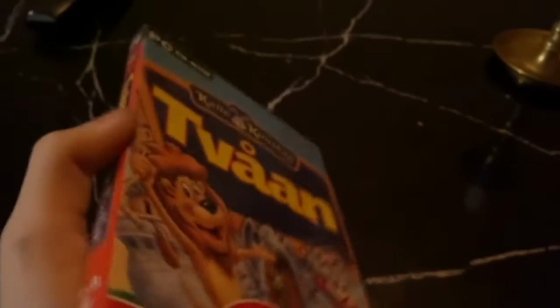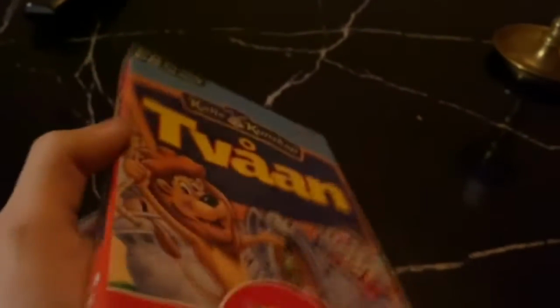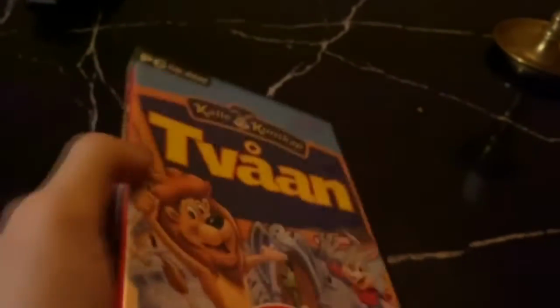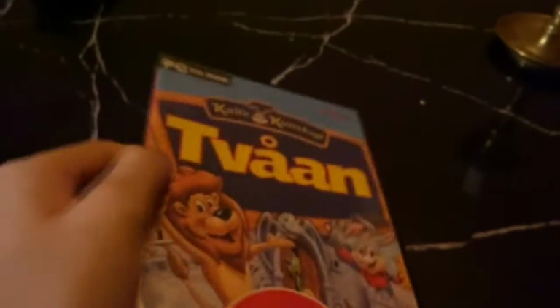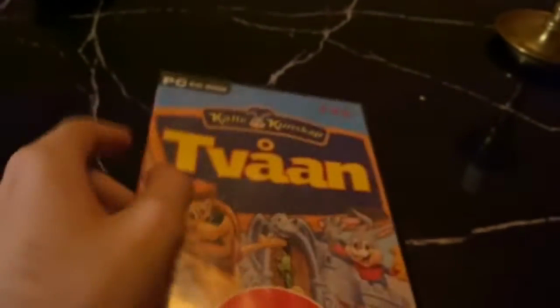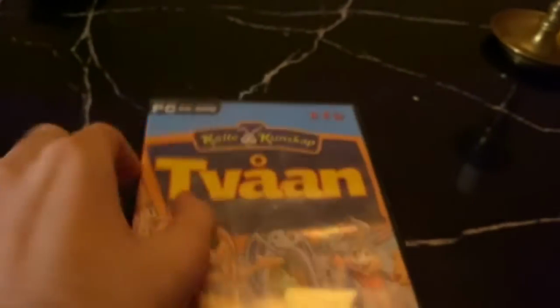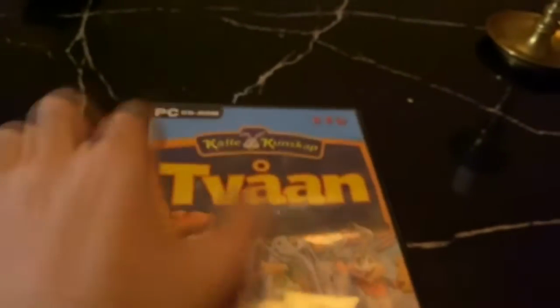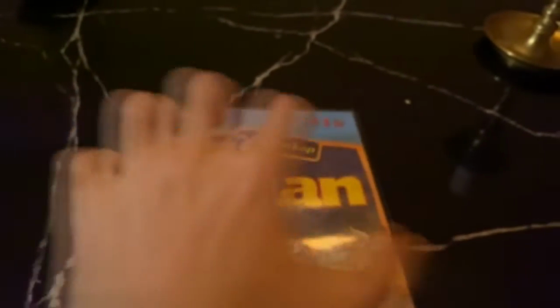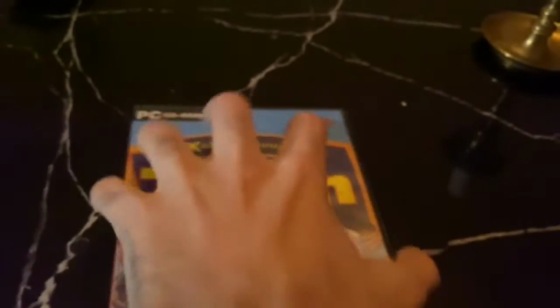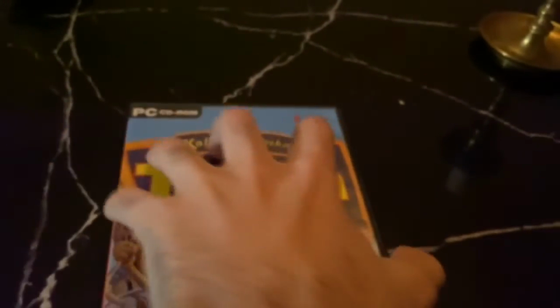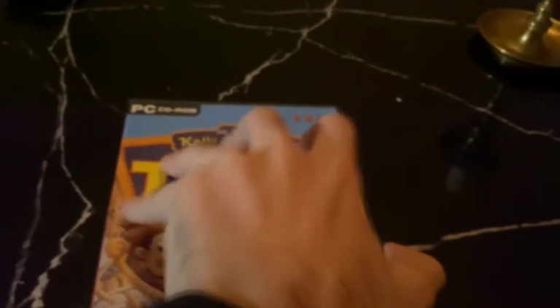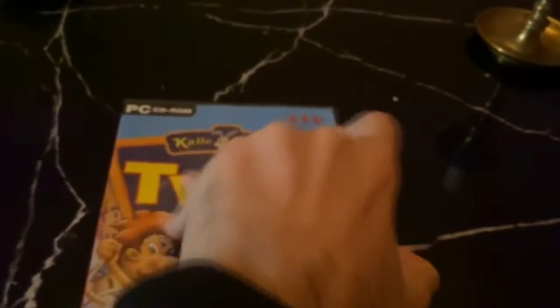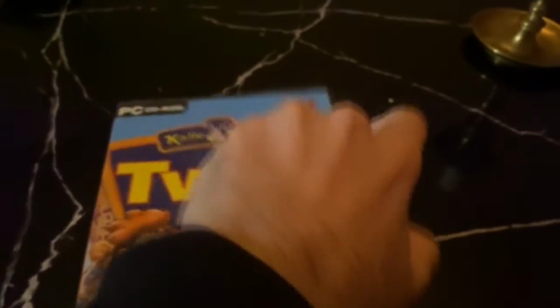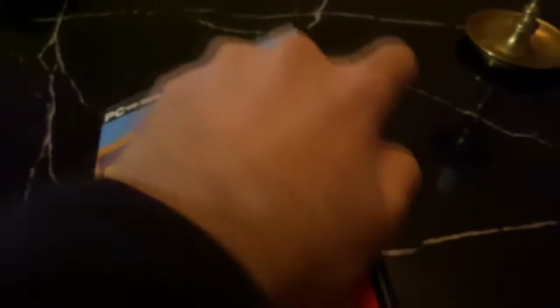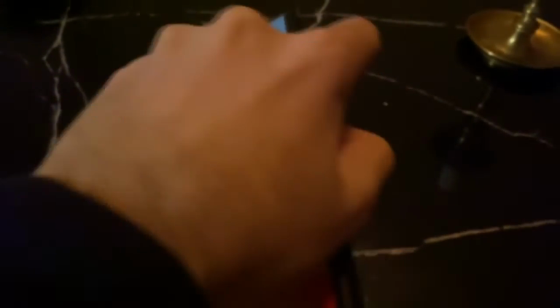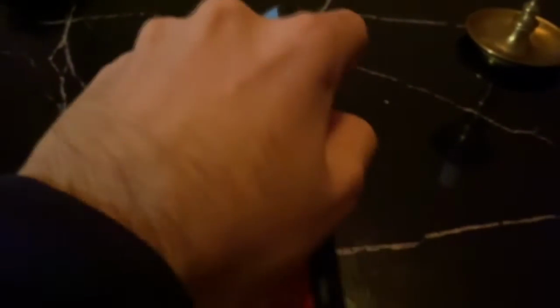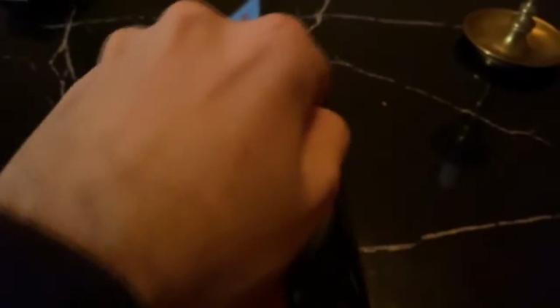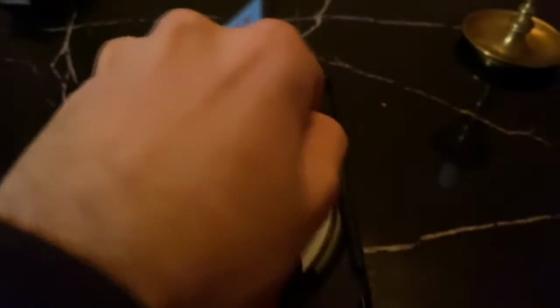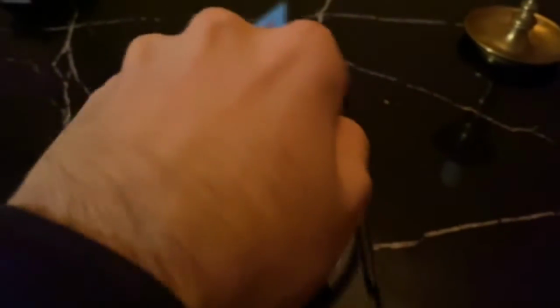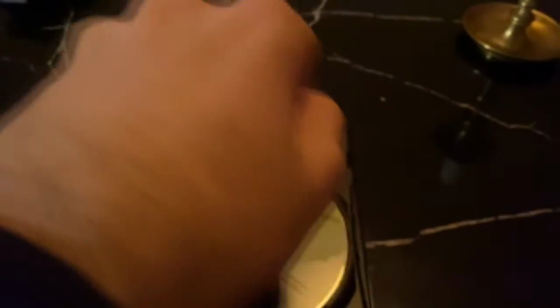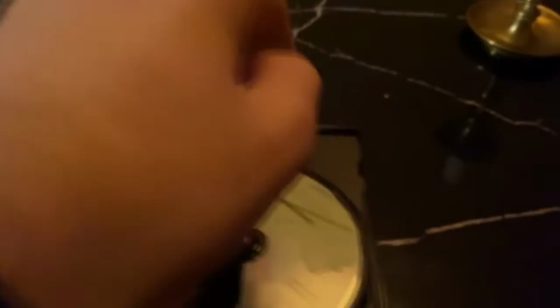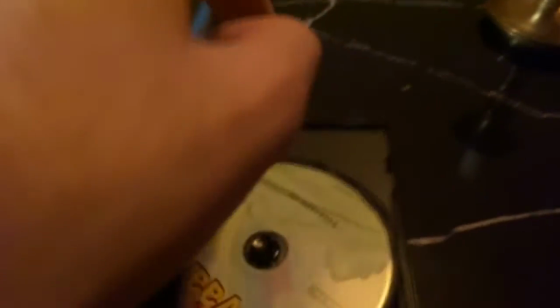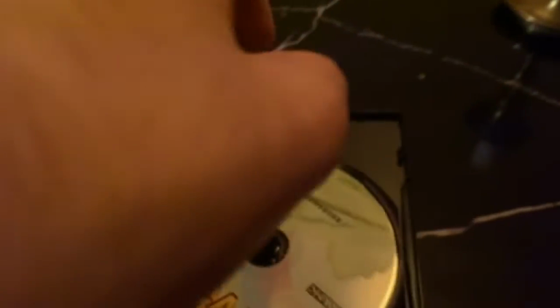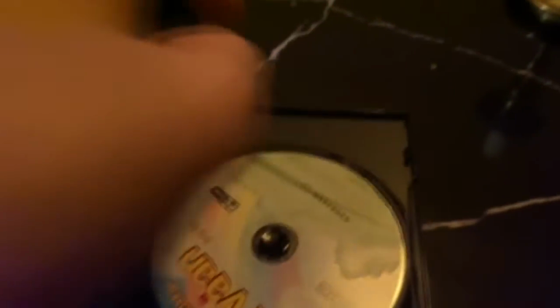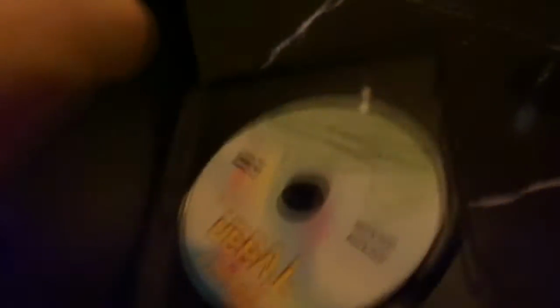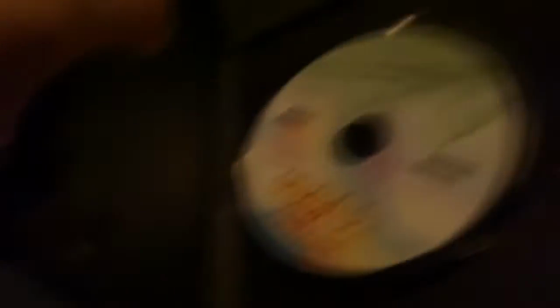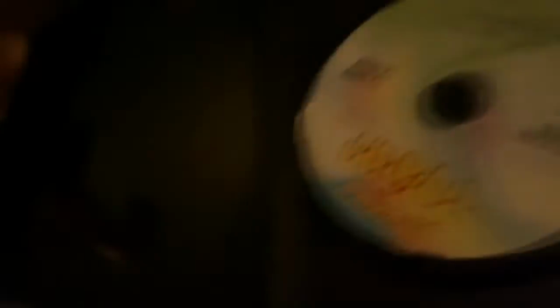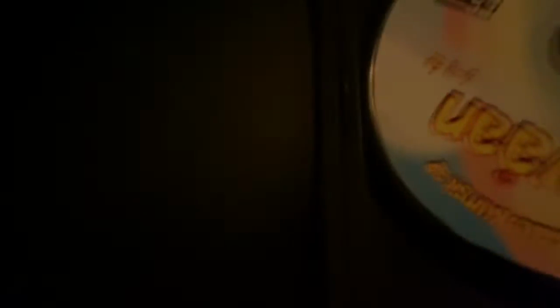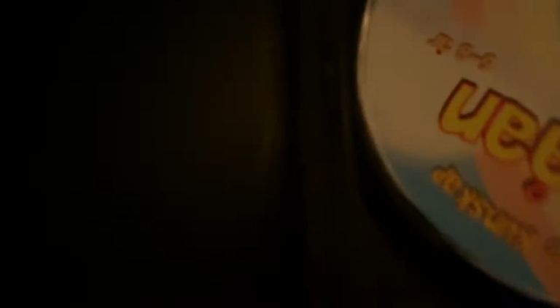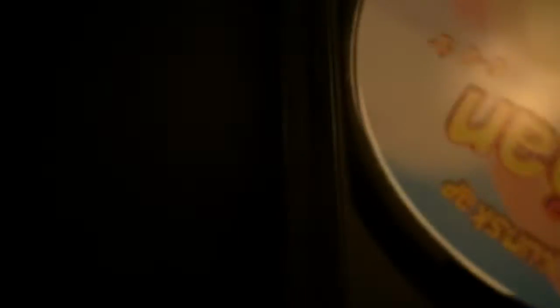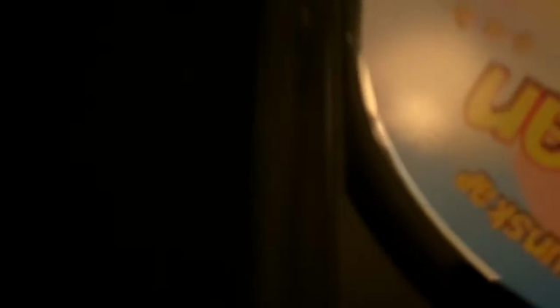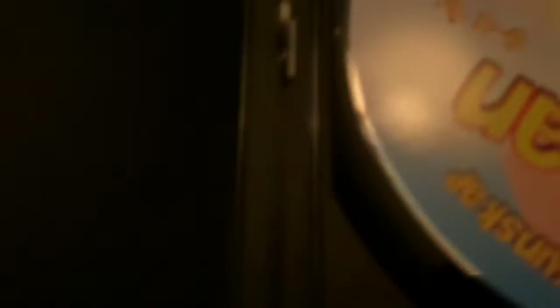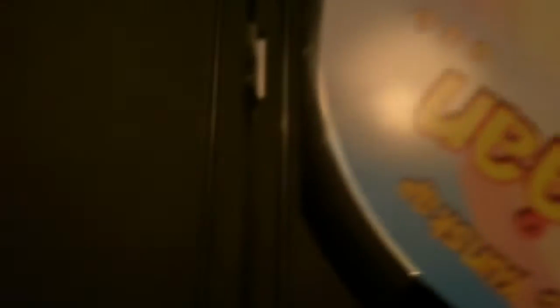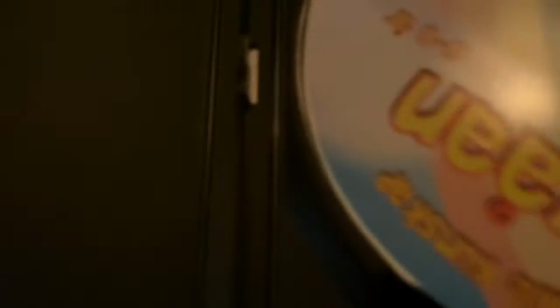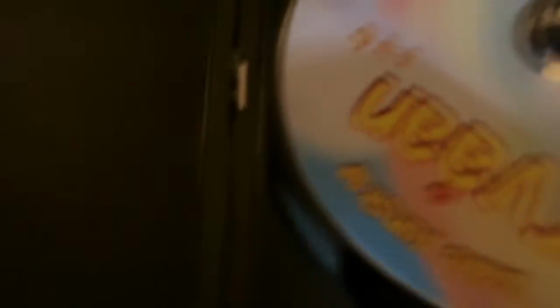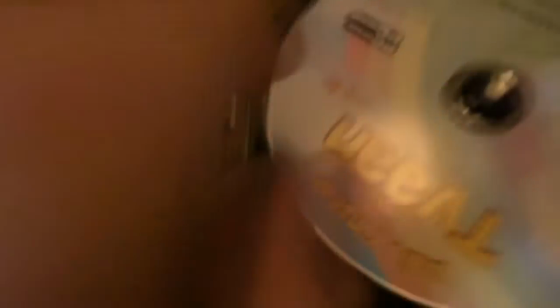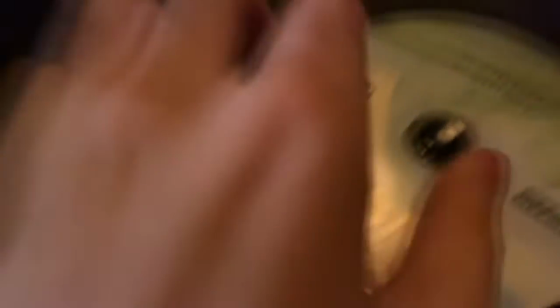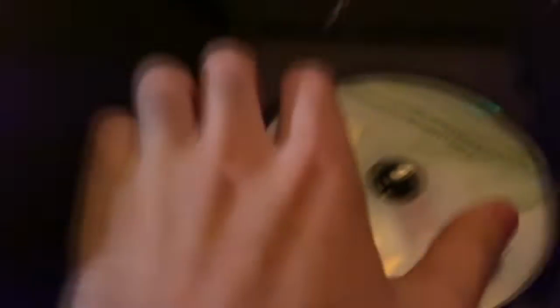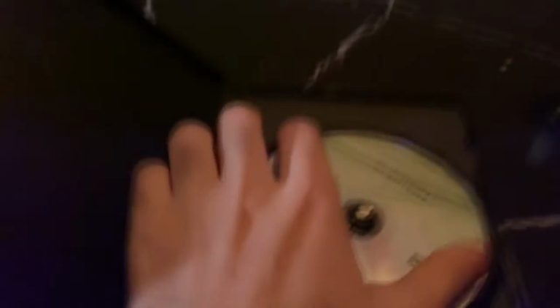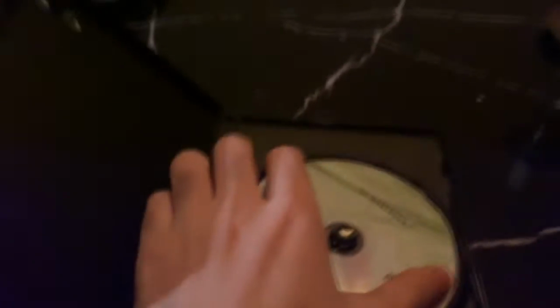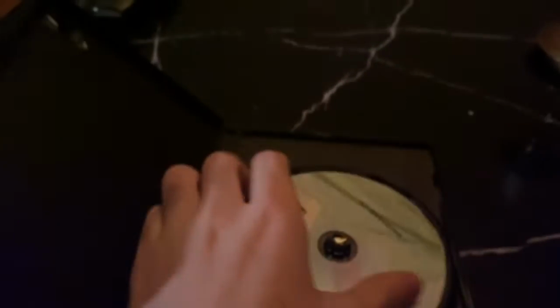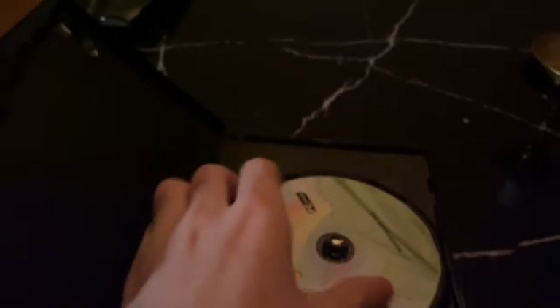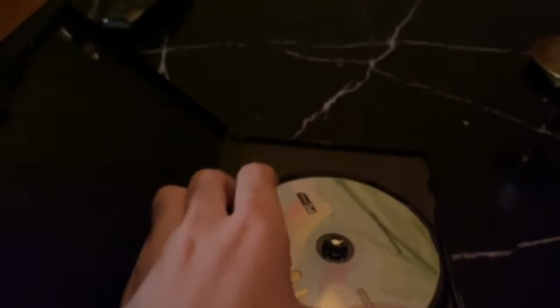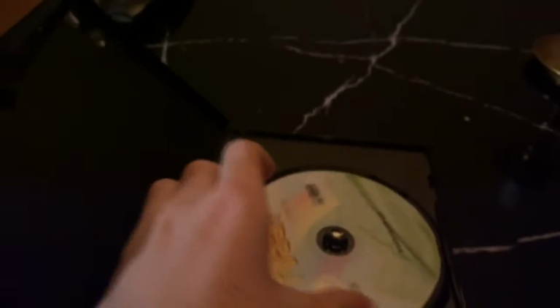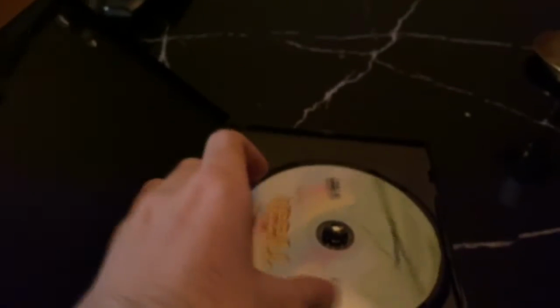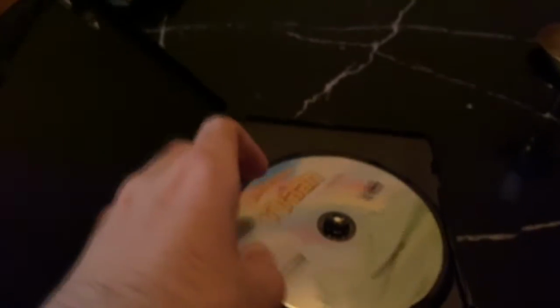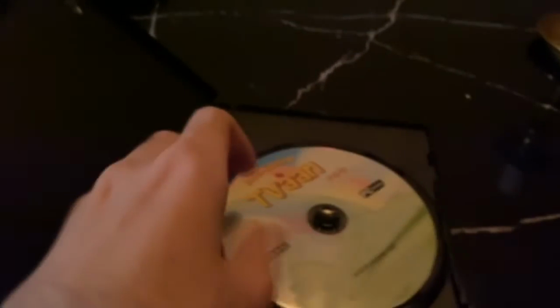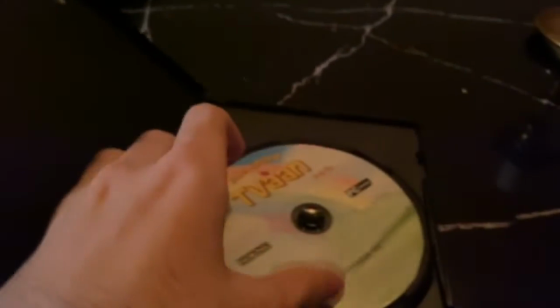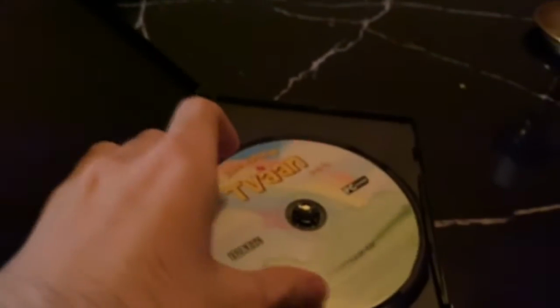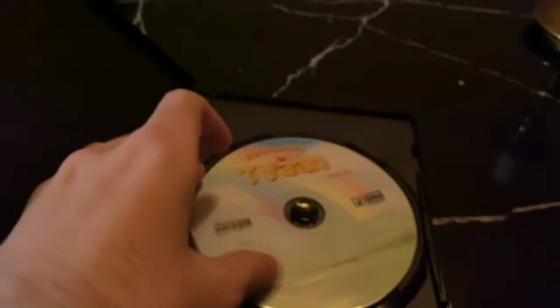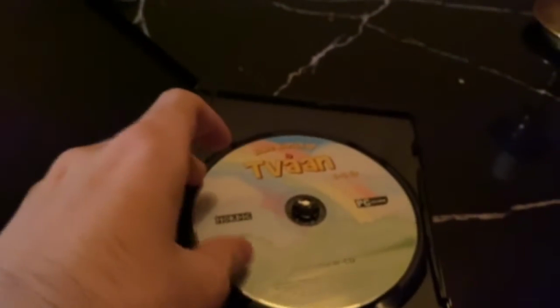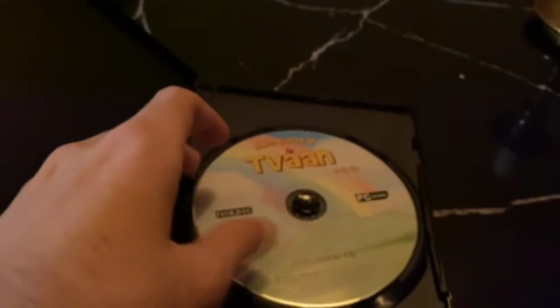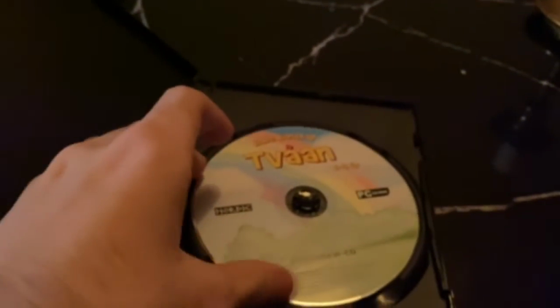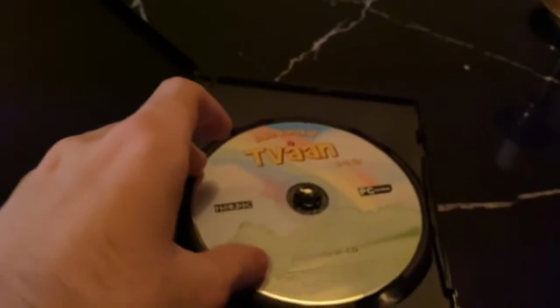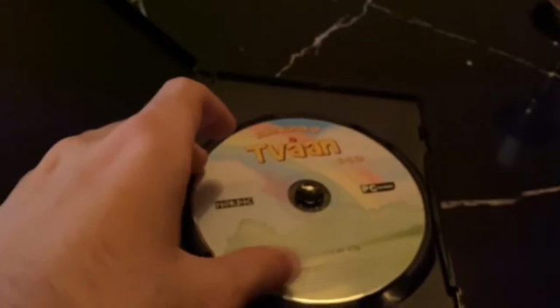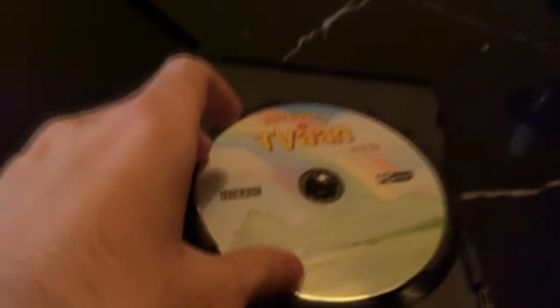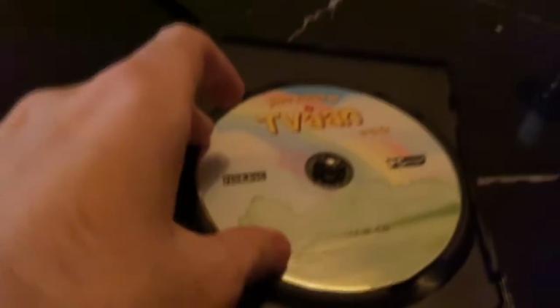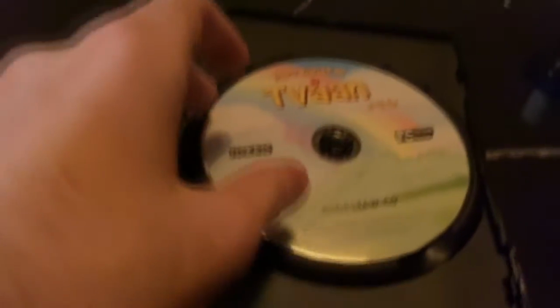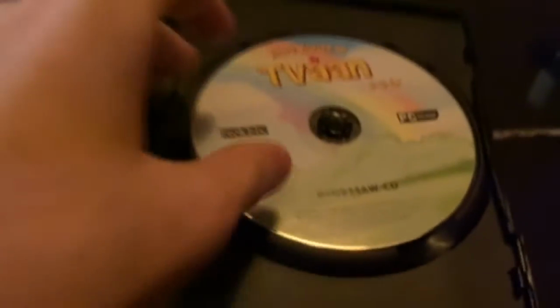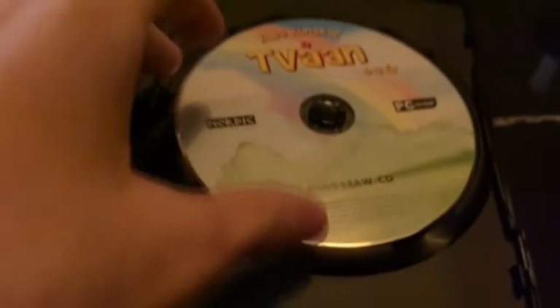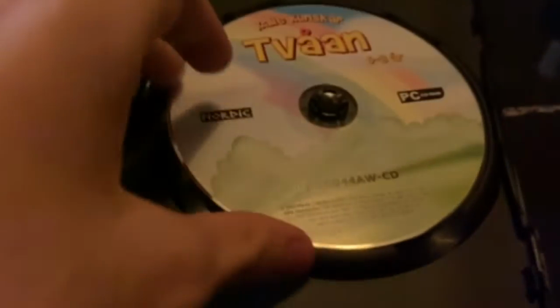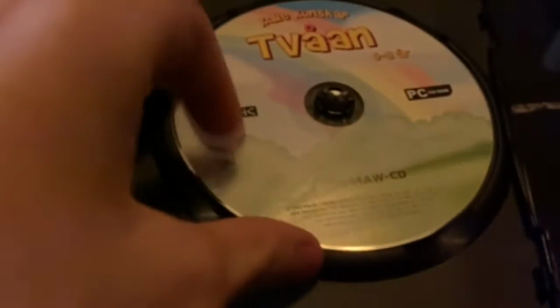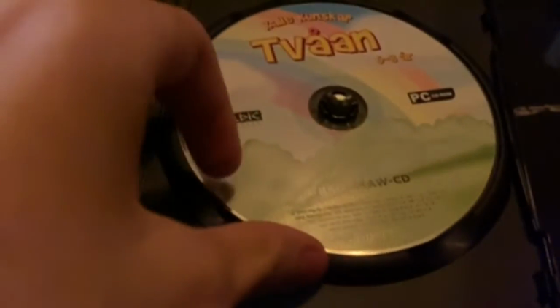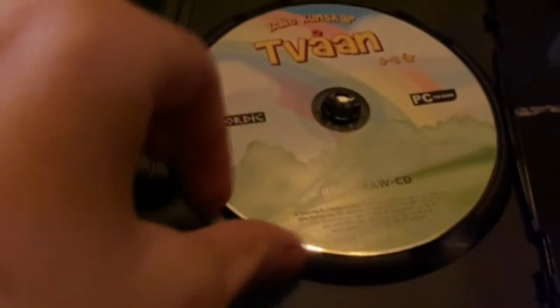Let's open it up and see what it looks like on the inside. There we go — there's no manual or anything, but there's the disc.